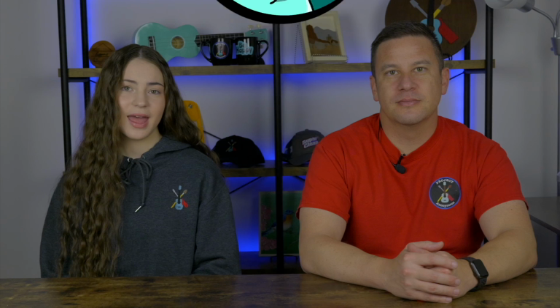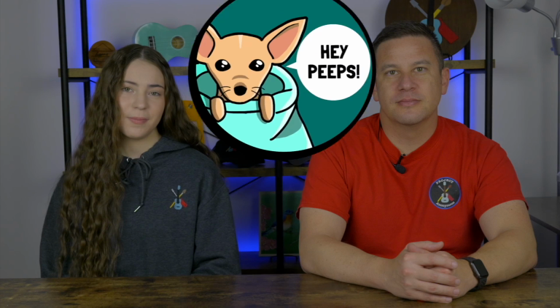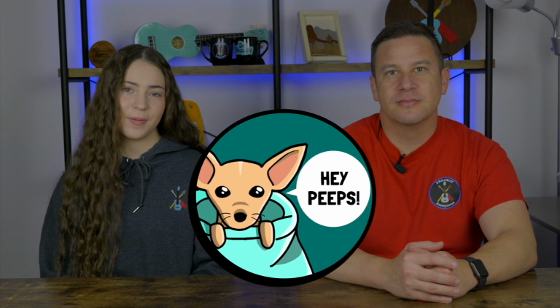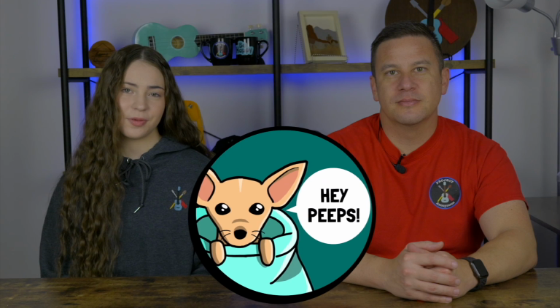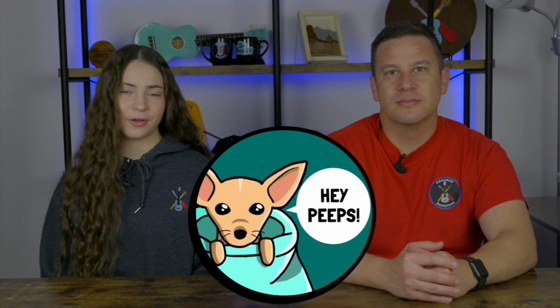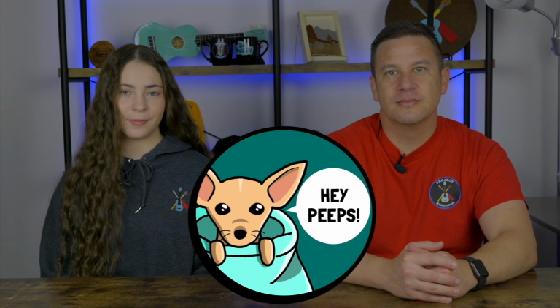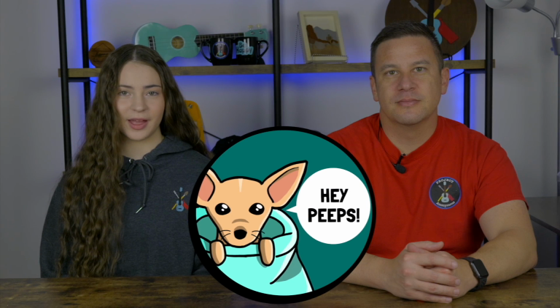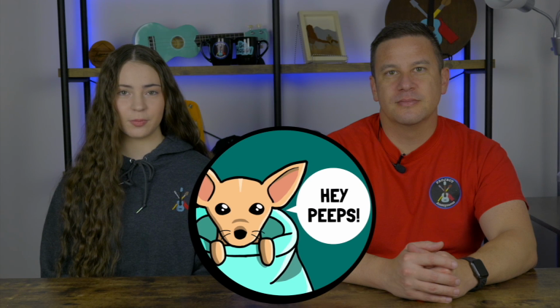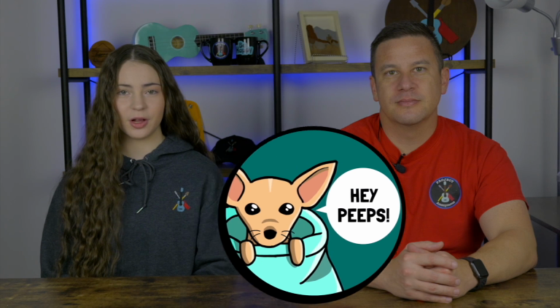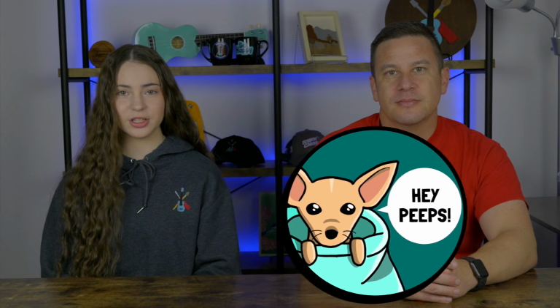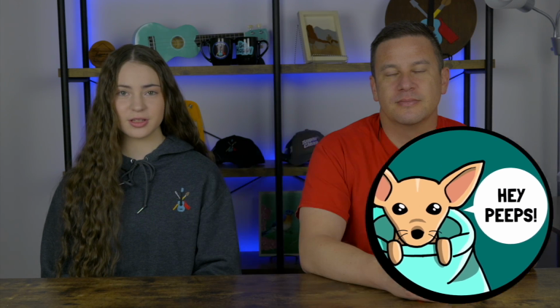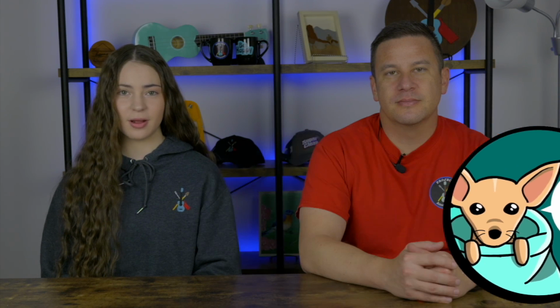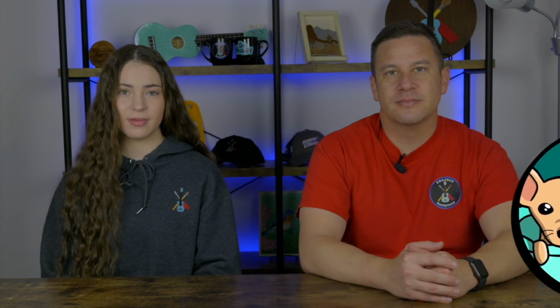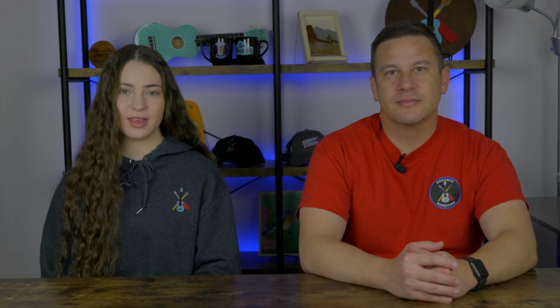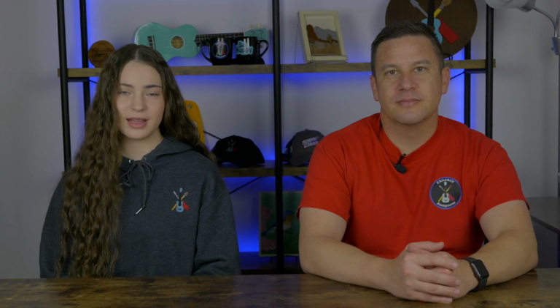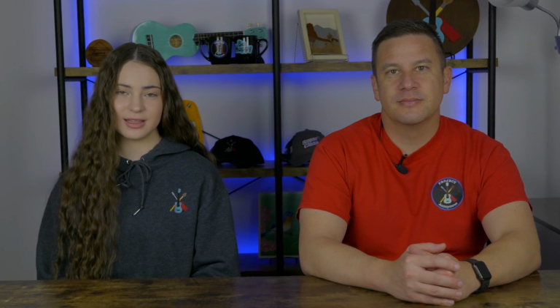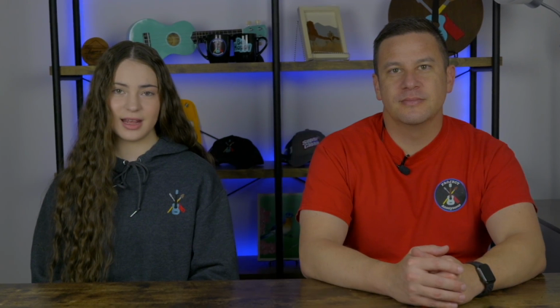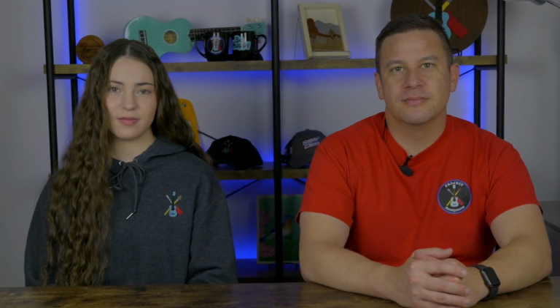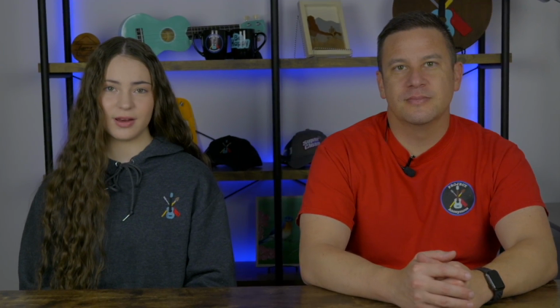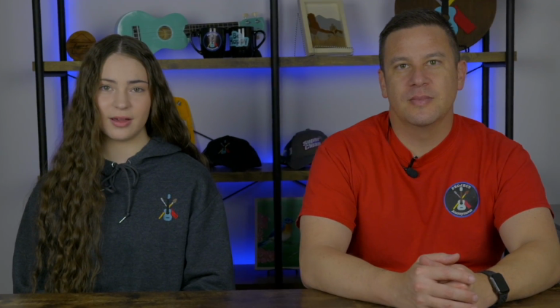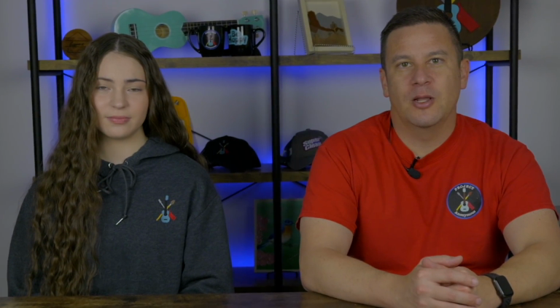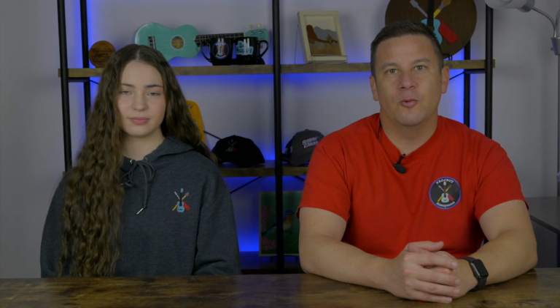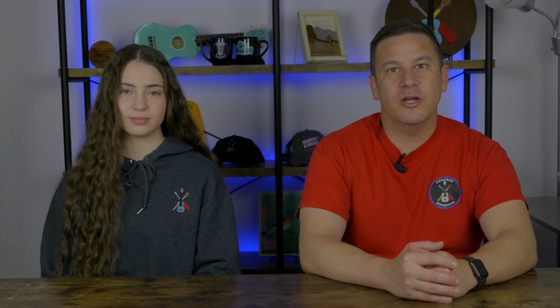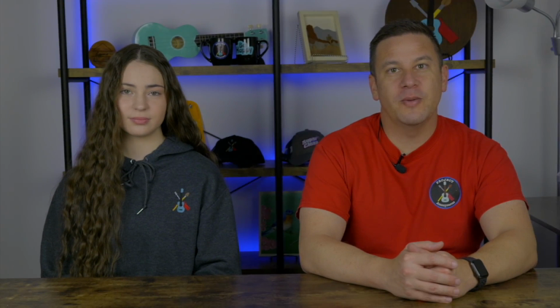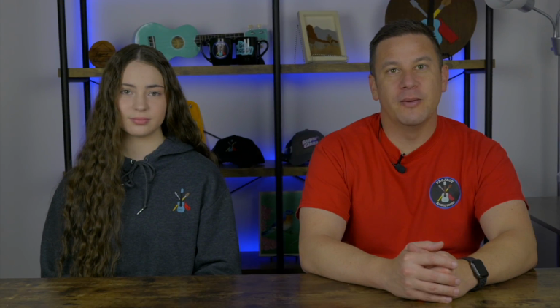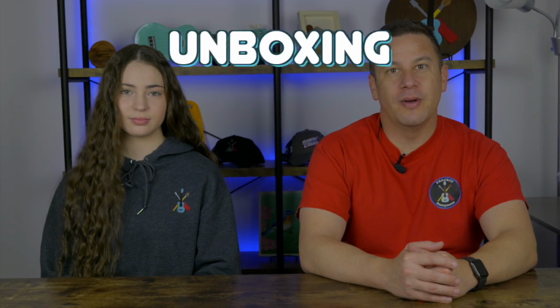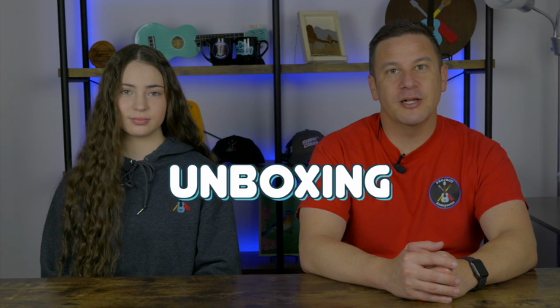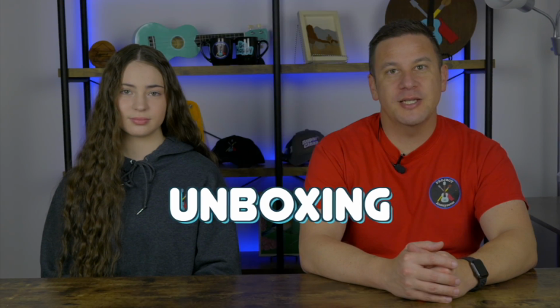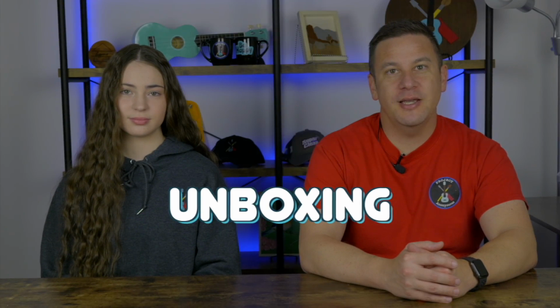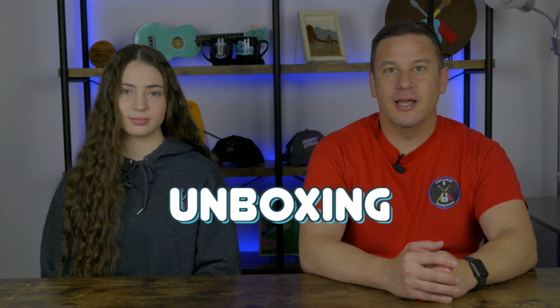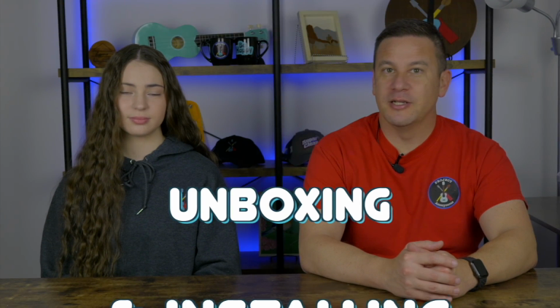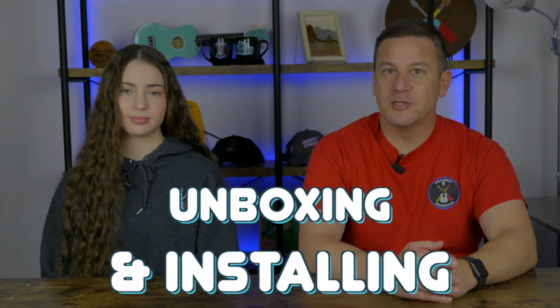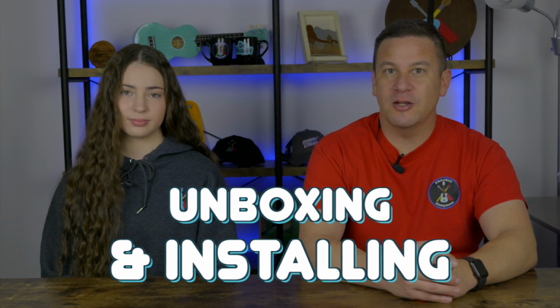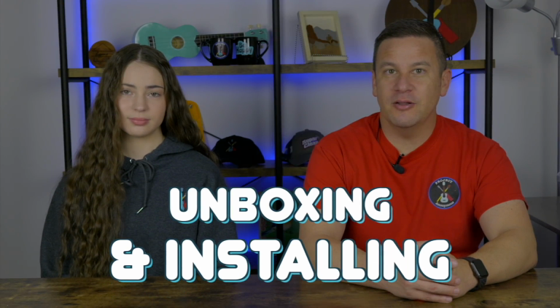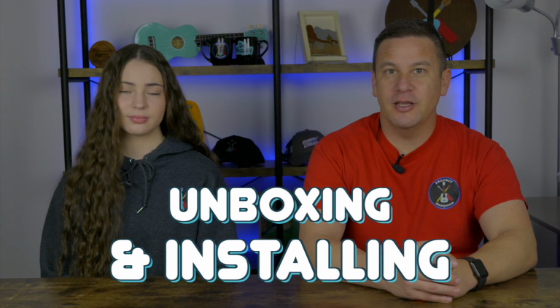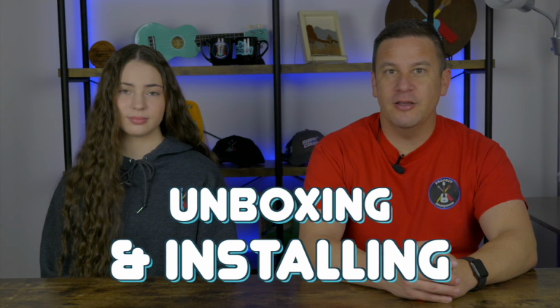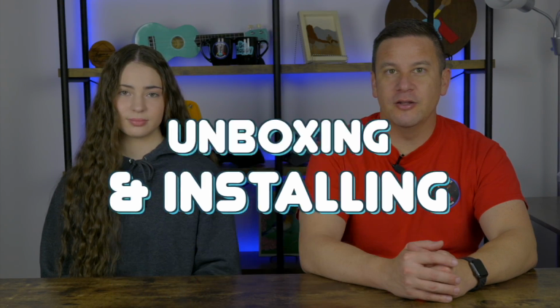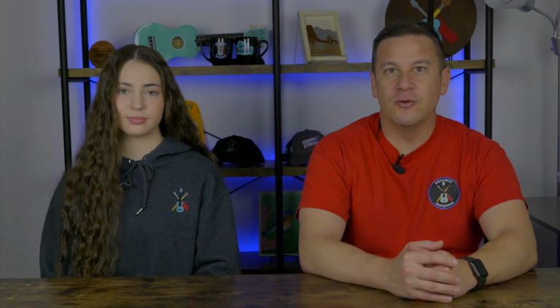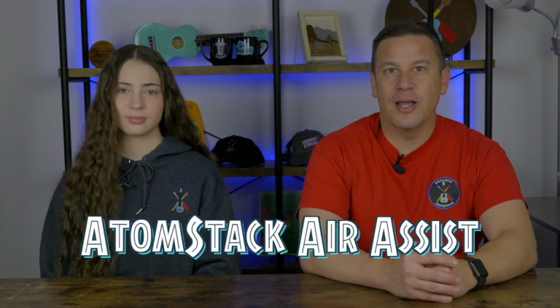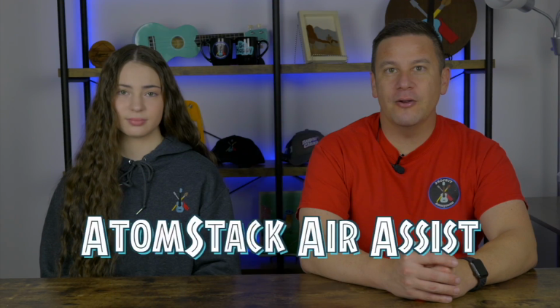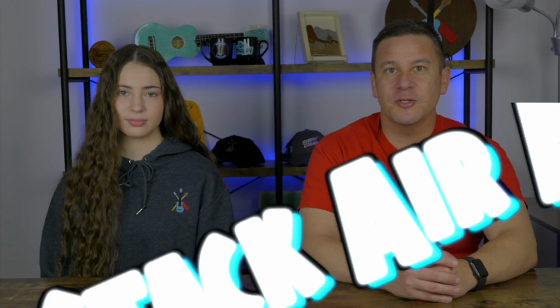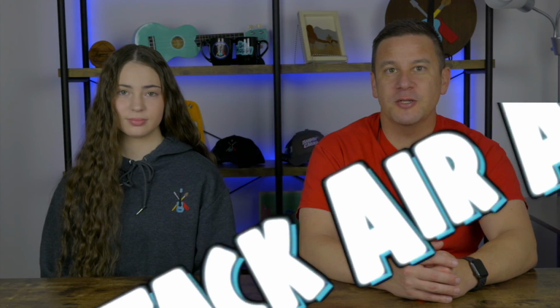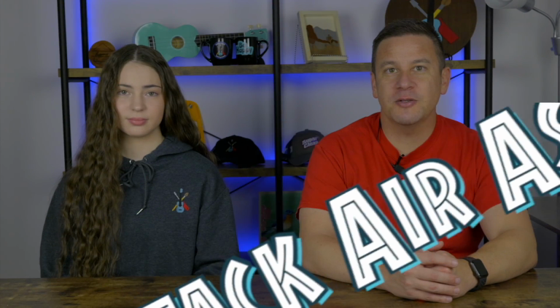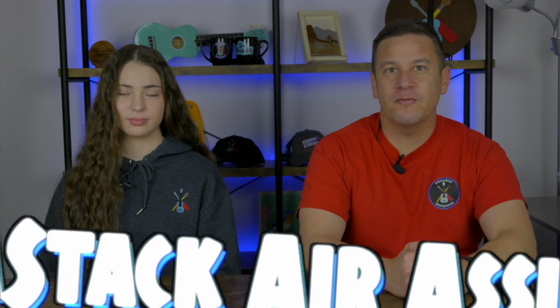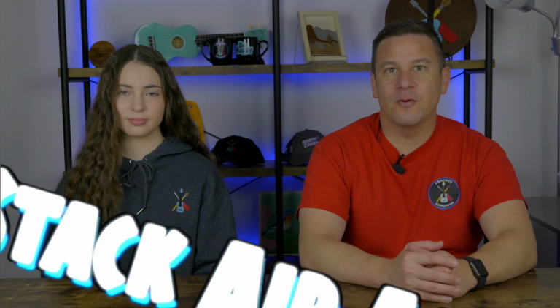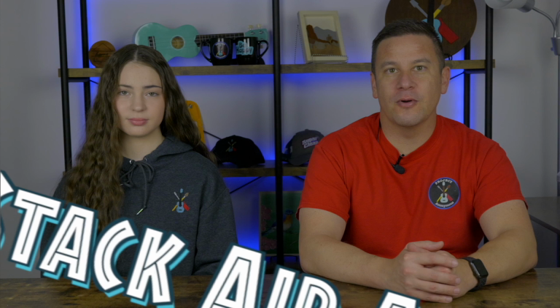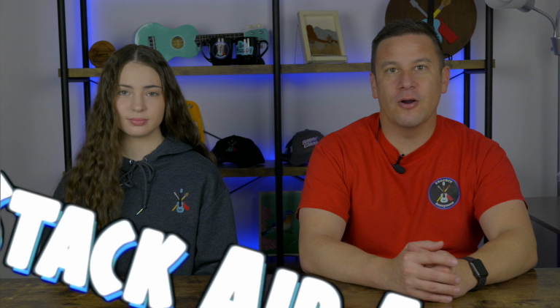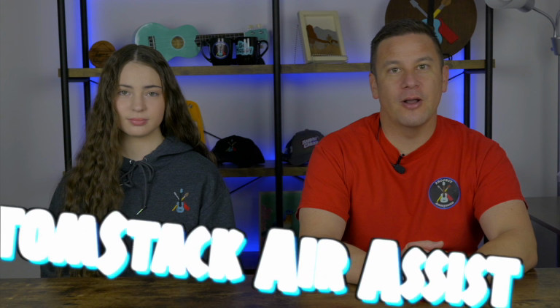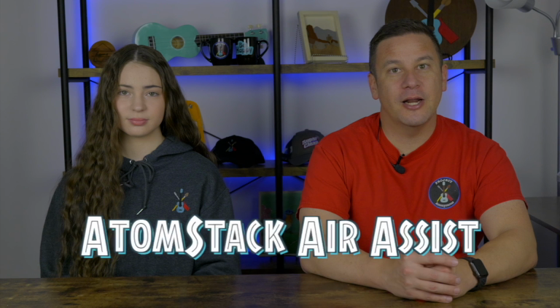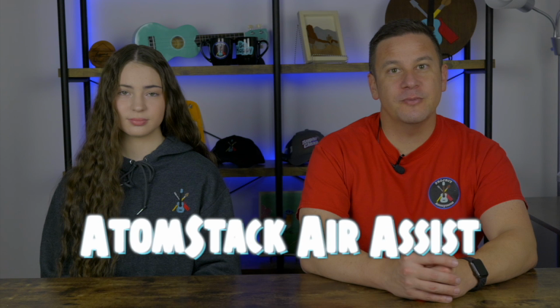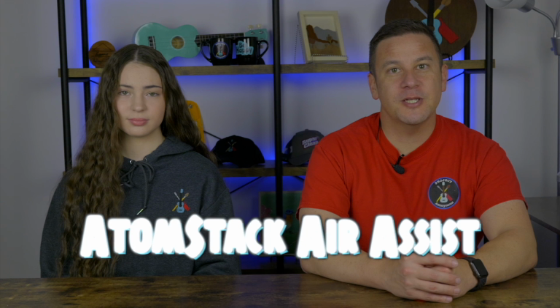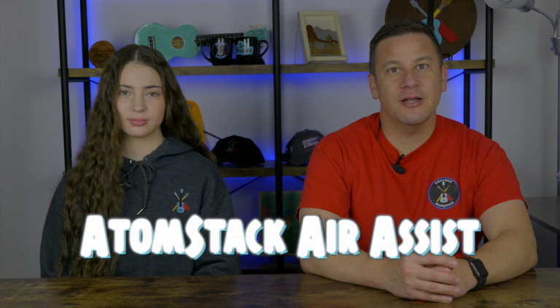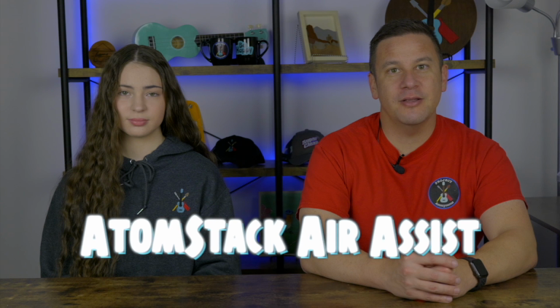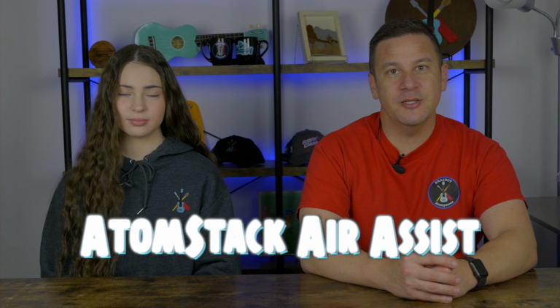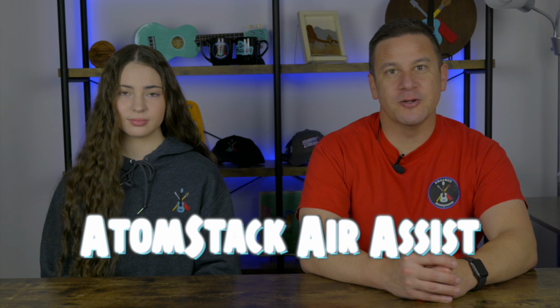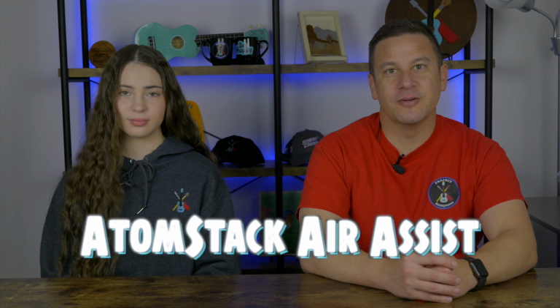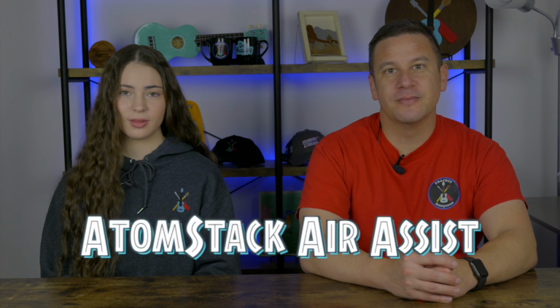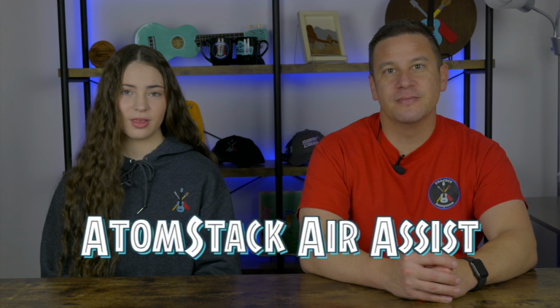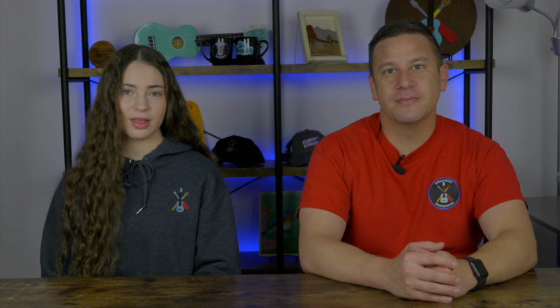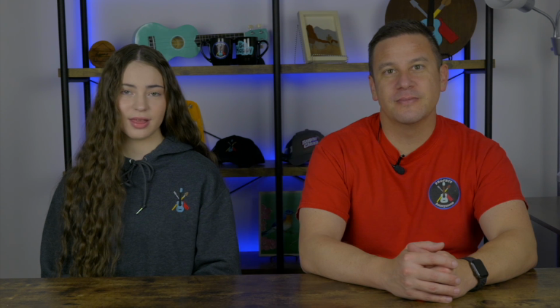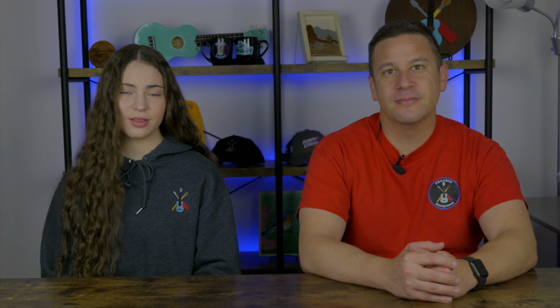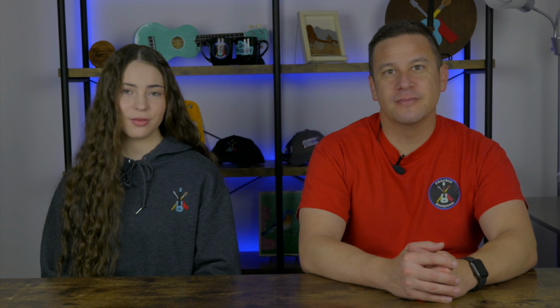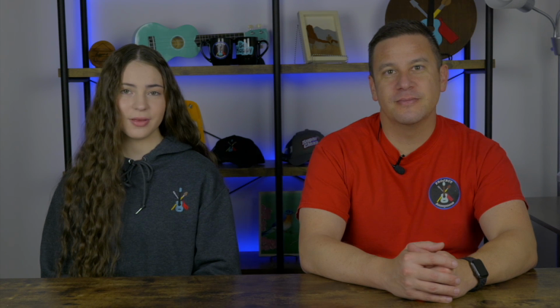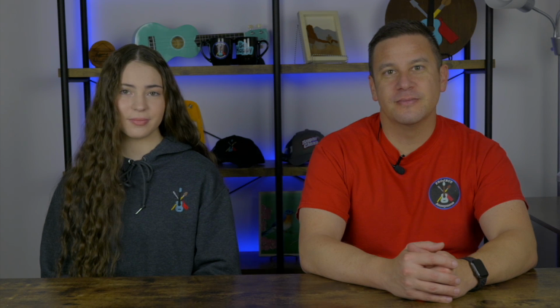Hey peeps, welcome back to Project Anonymous. In today's video, we're going to be unboxing and installing a new air assist for our Atomstack laser. So let's get to it.